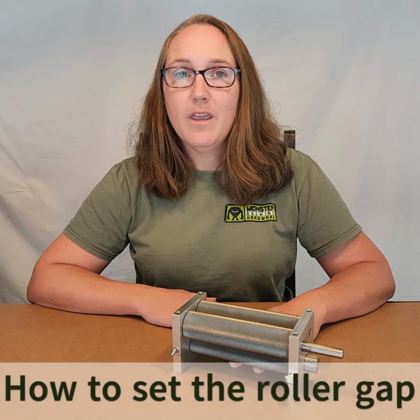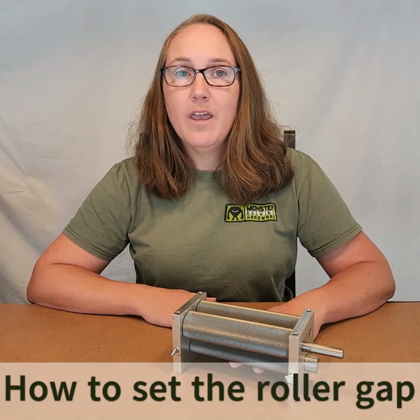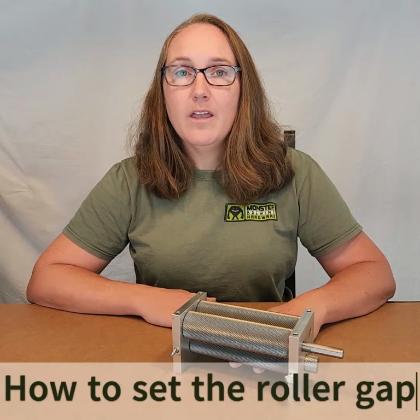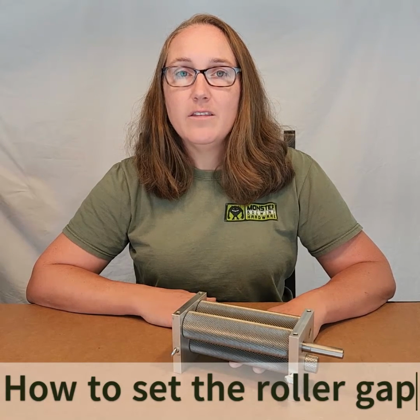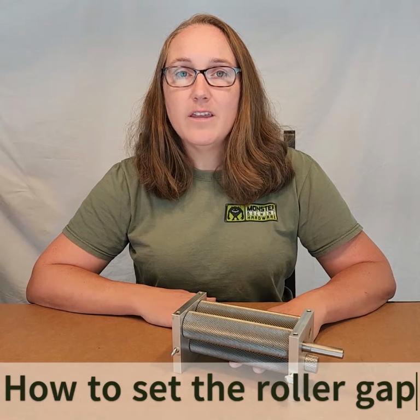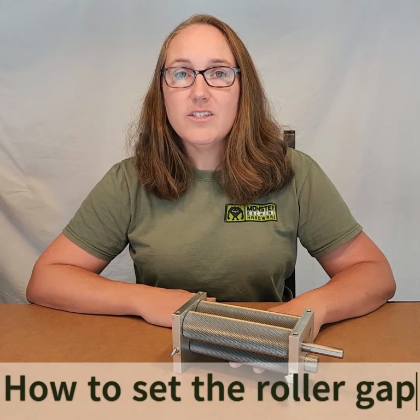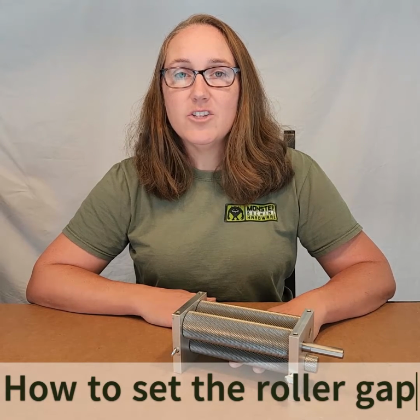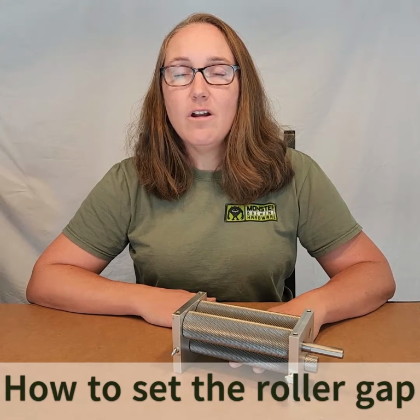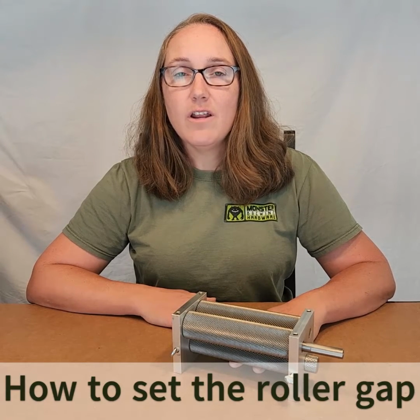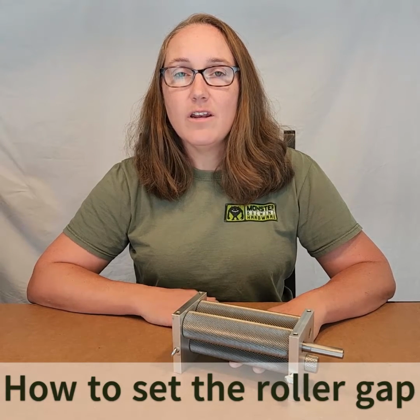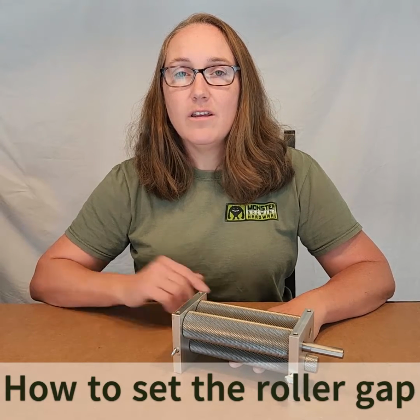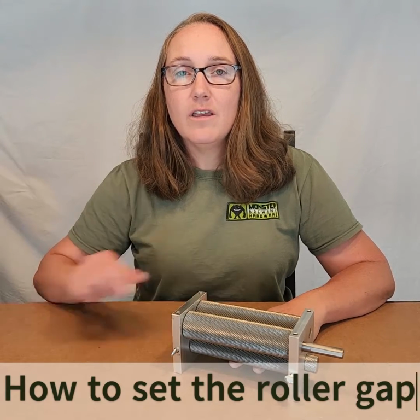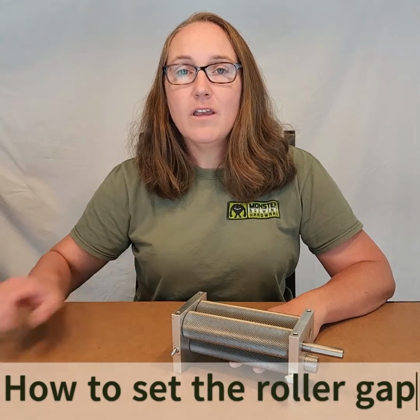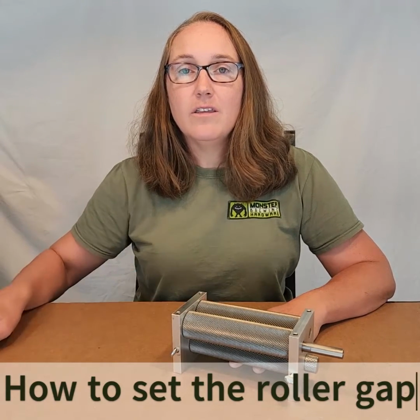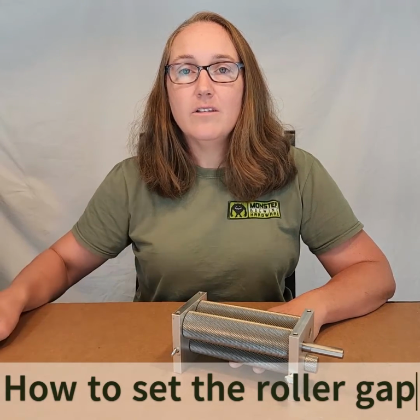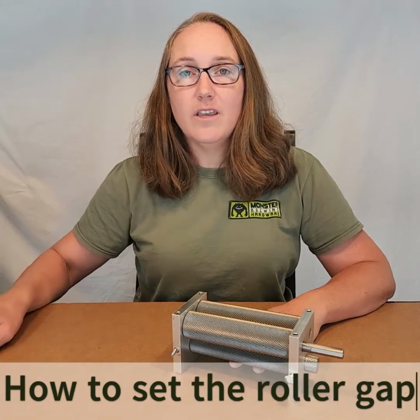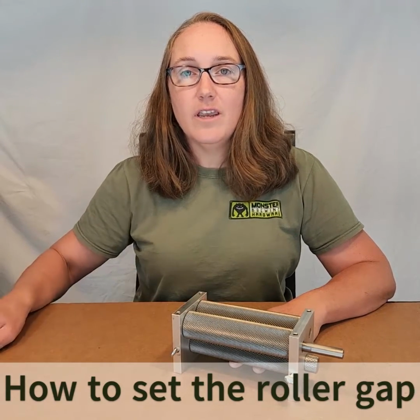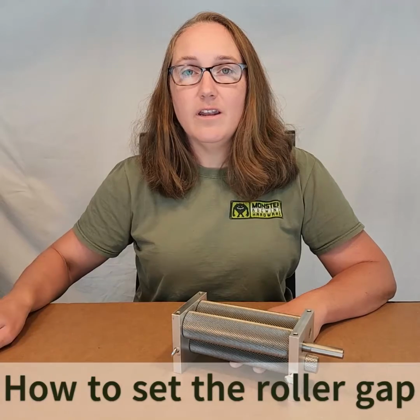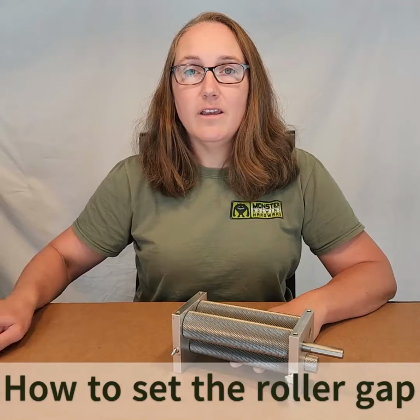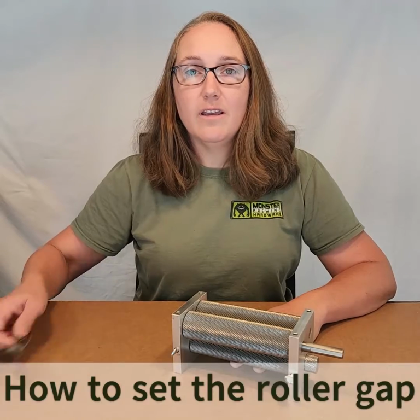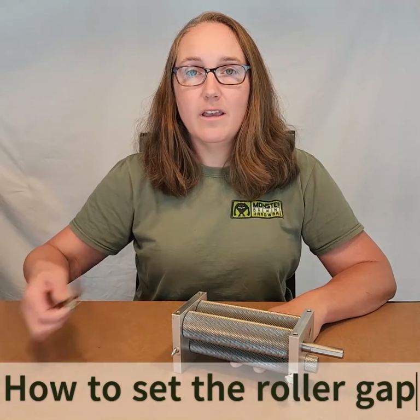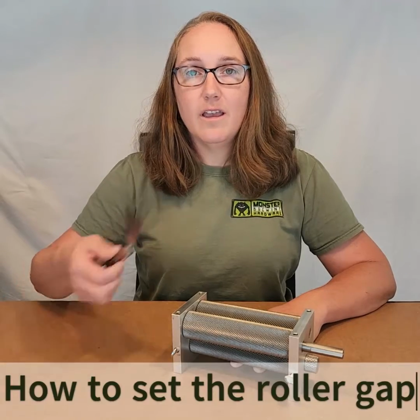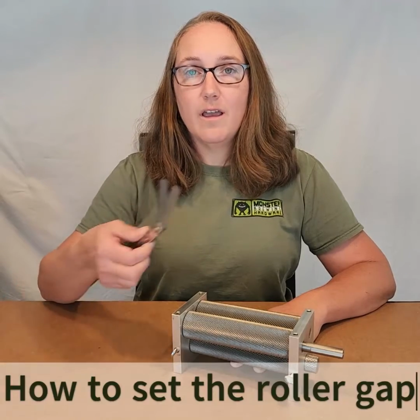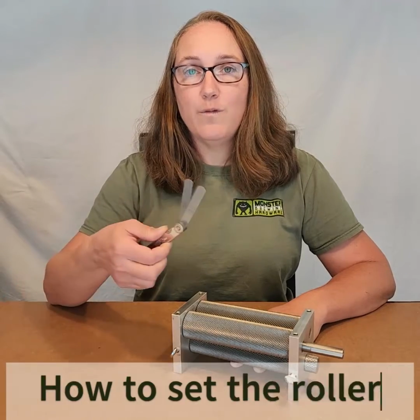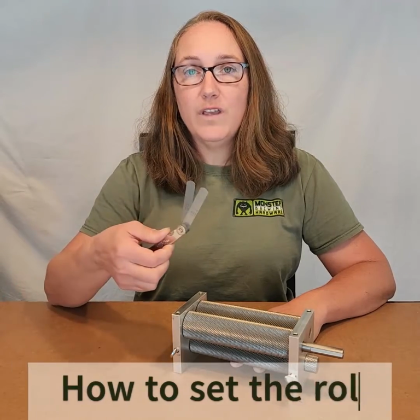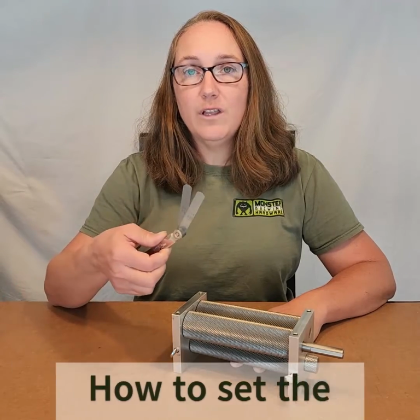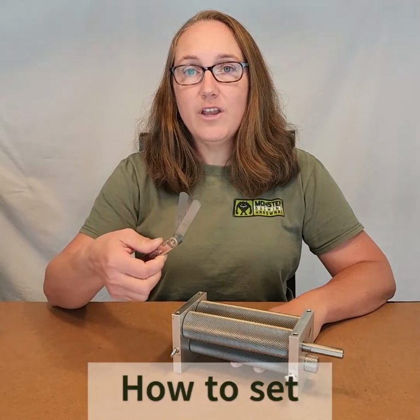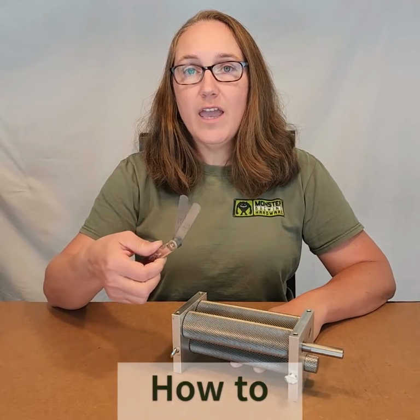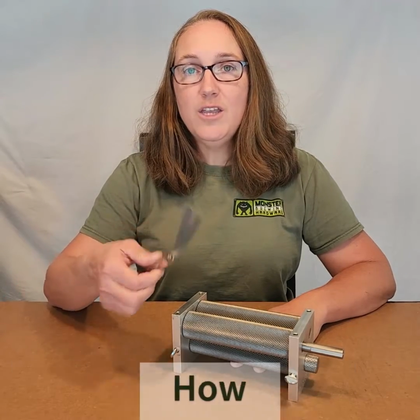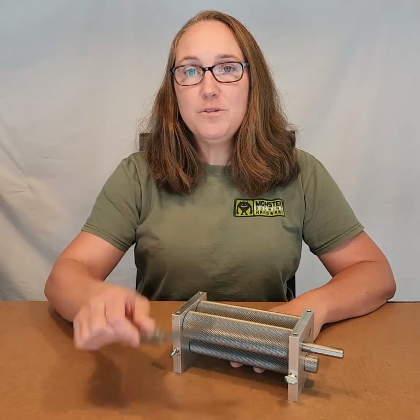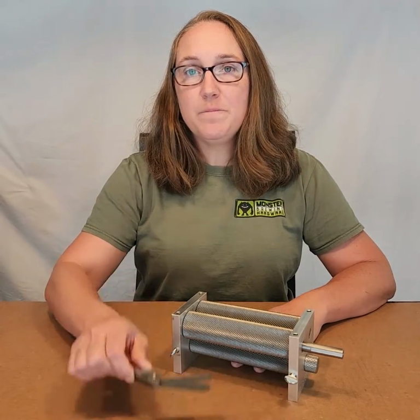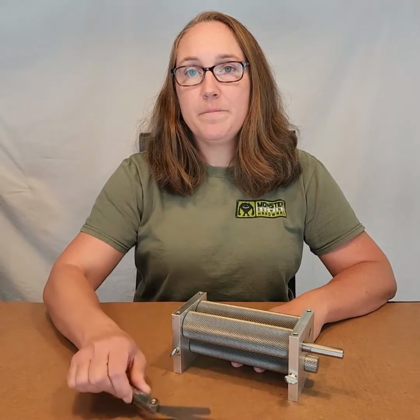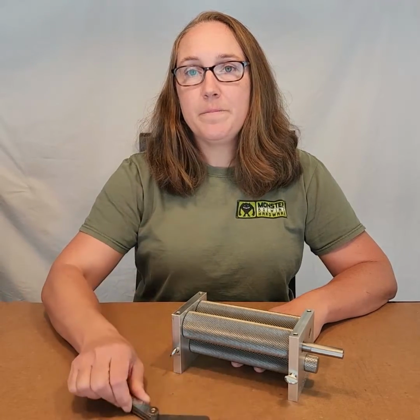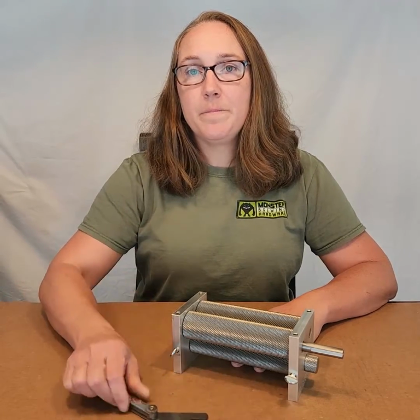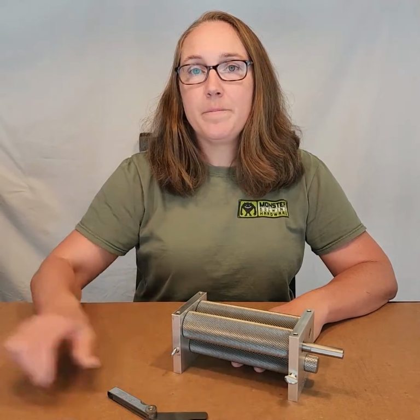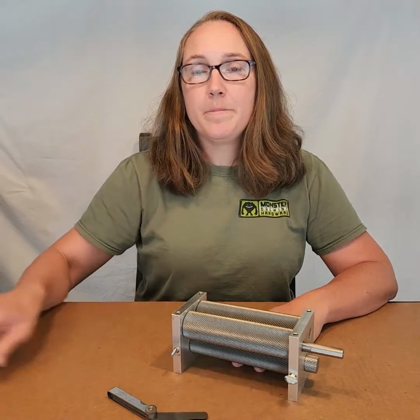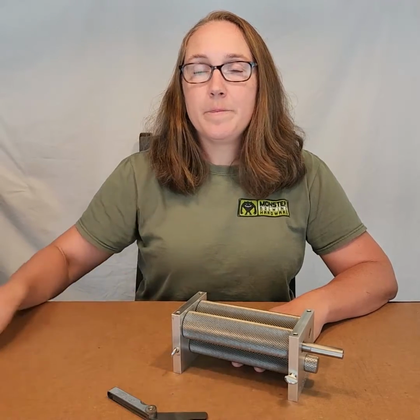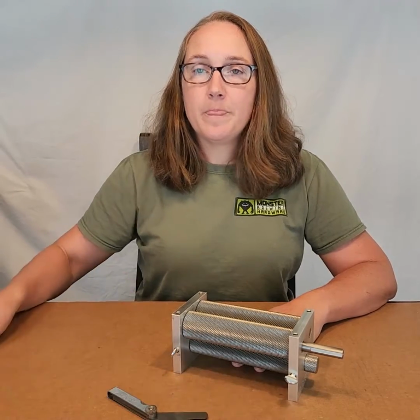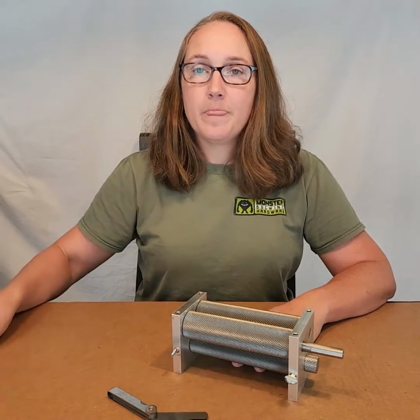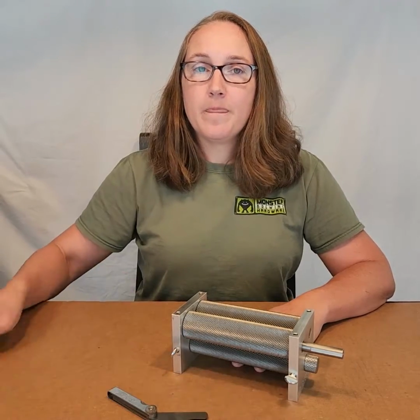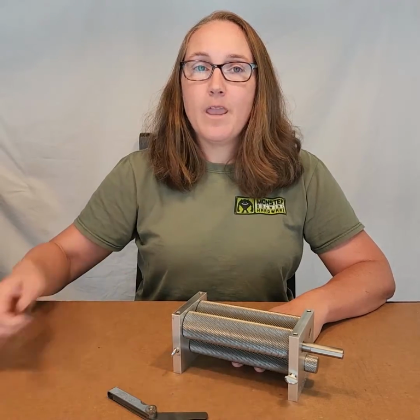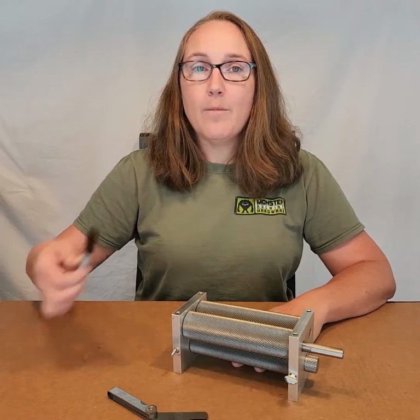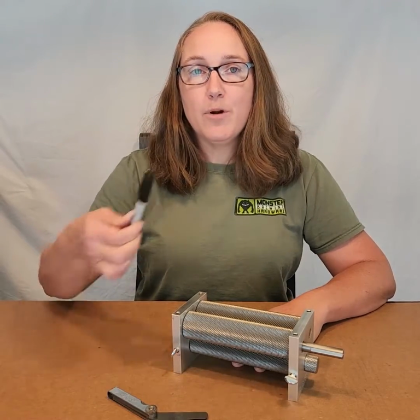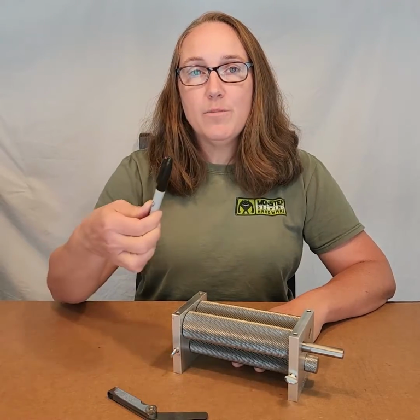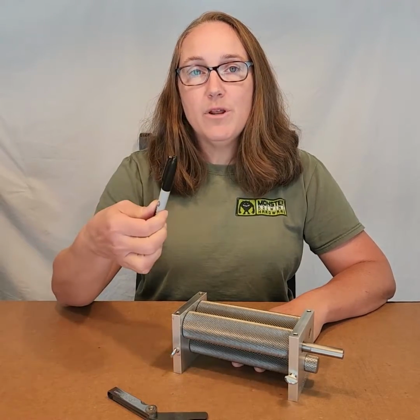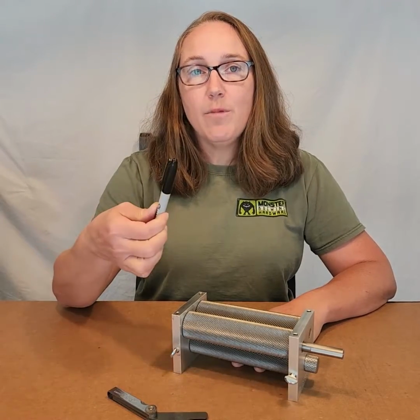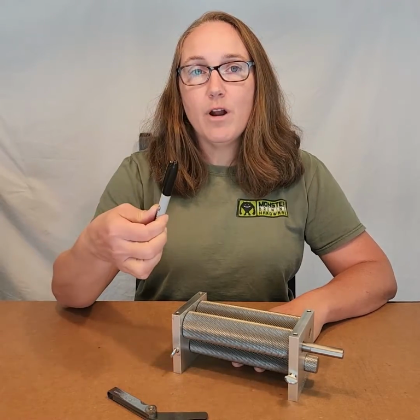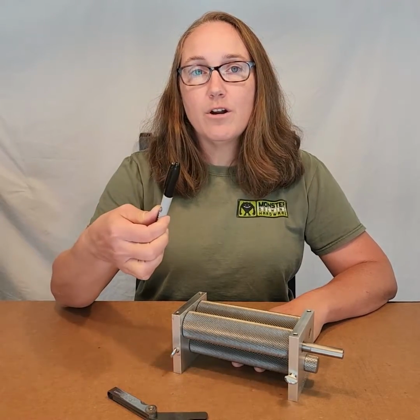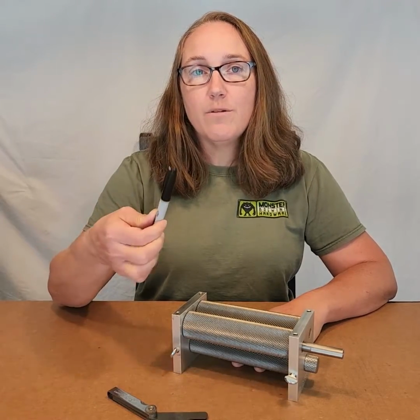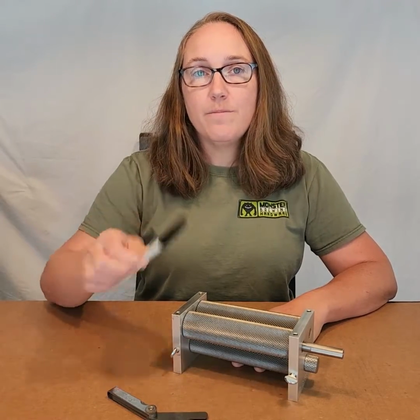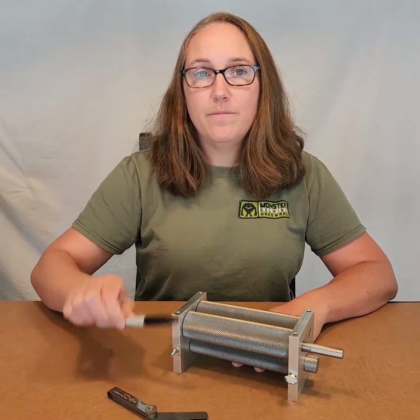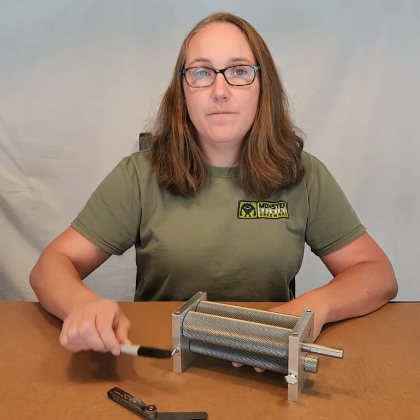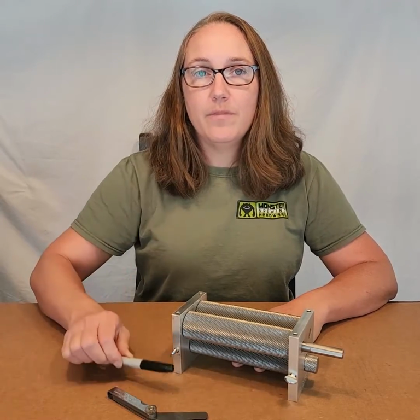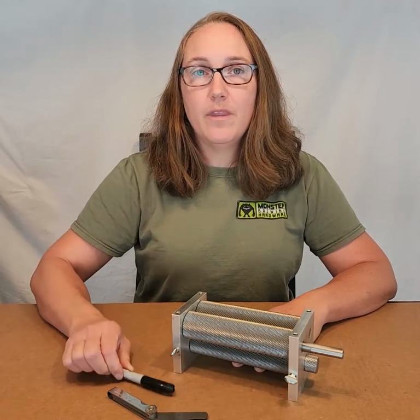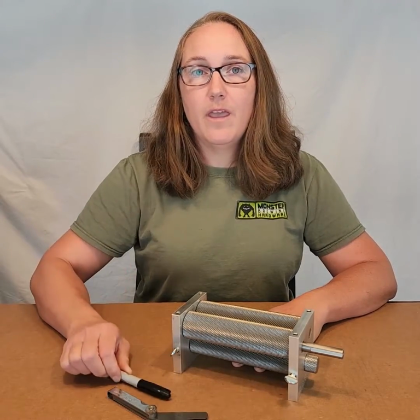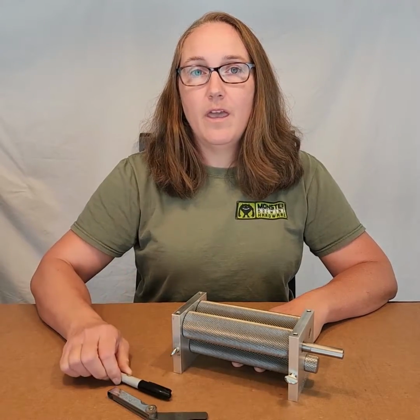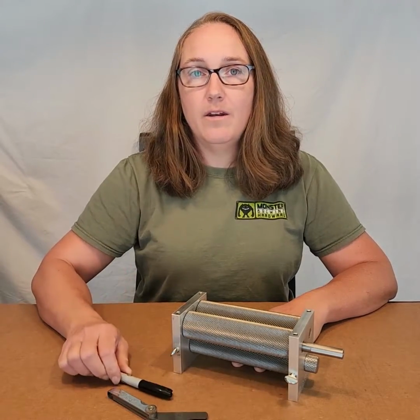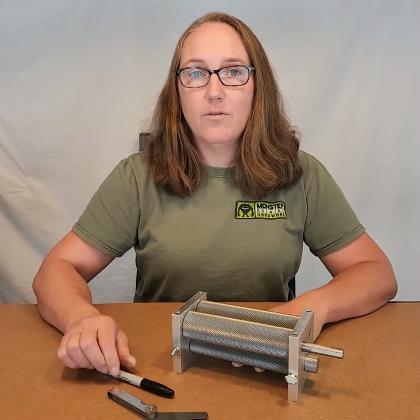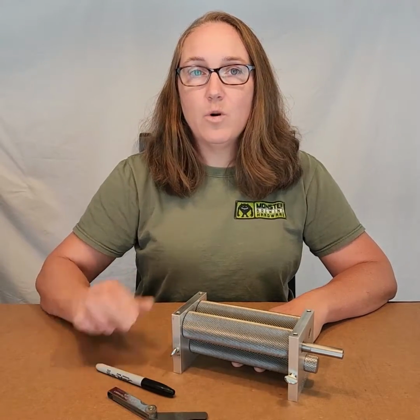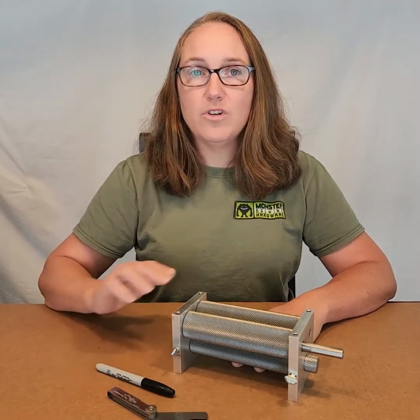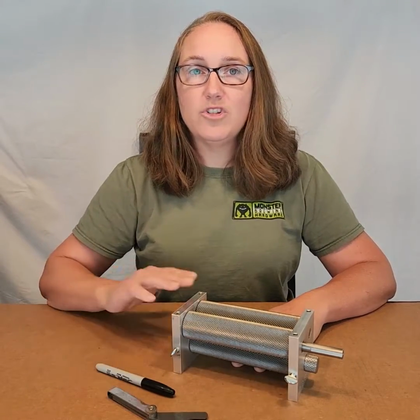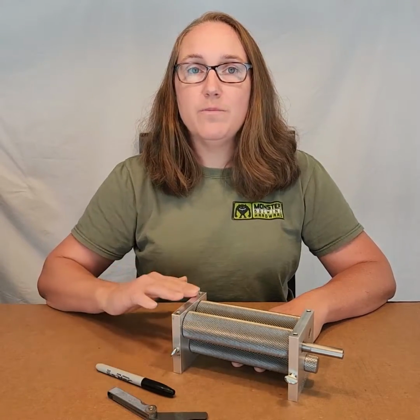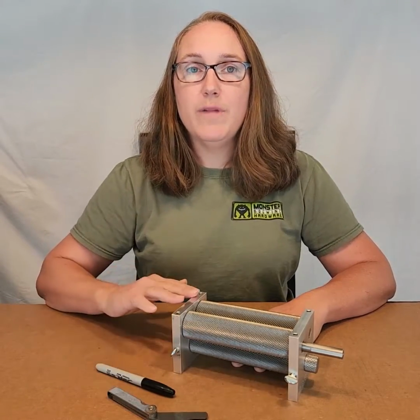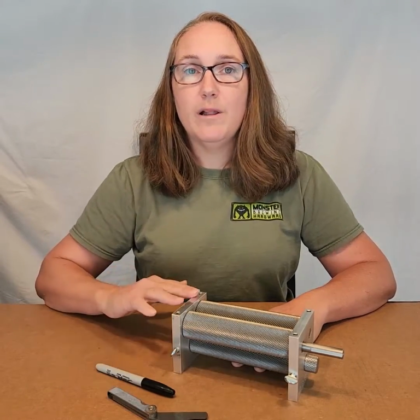To get started, you'll need a feeler gauge, a permanent marker, and of course, your mill.